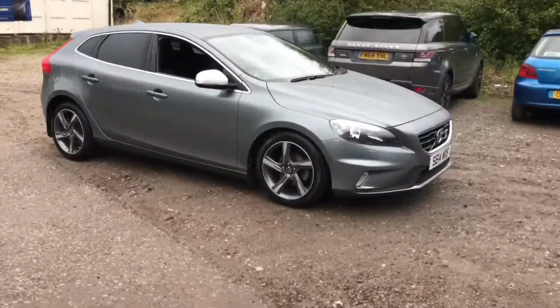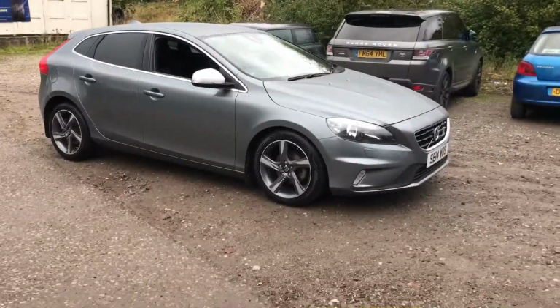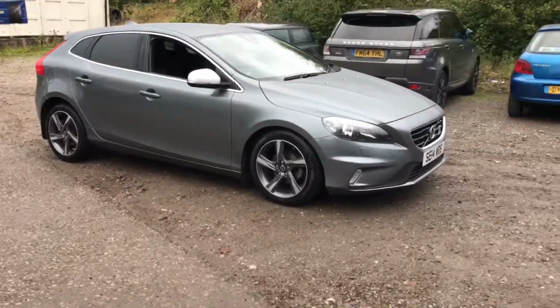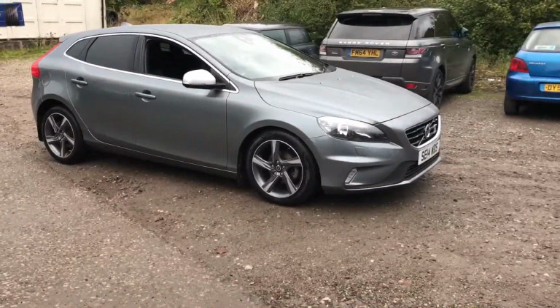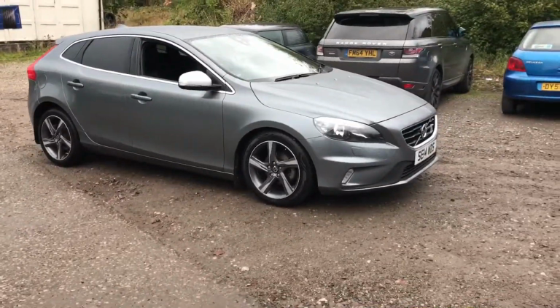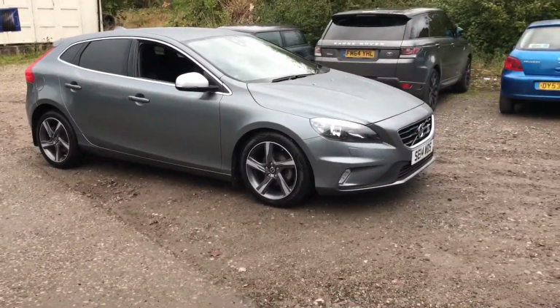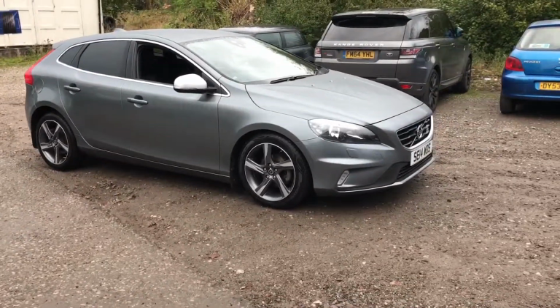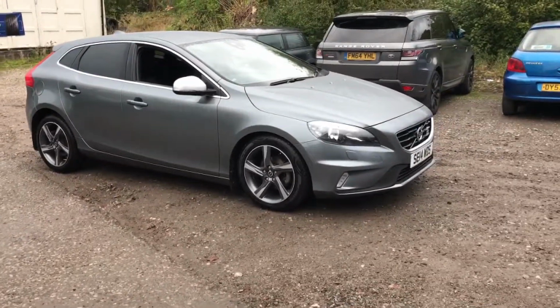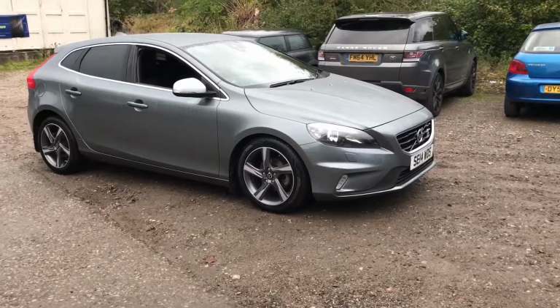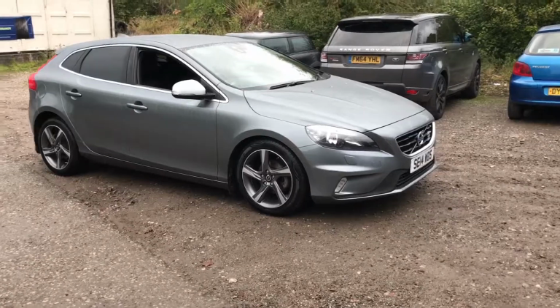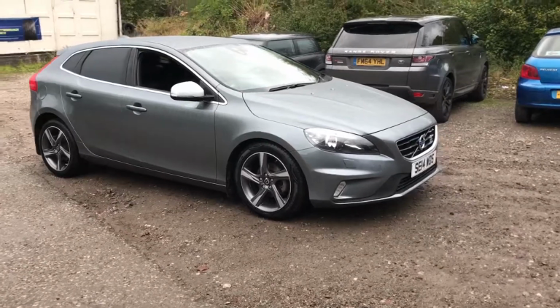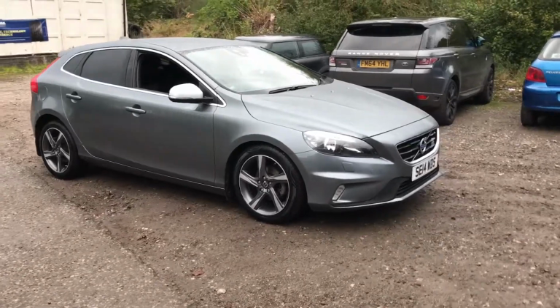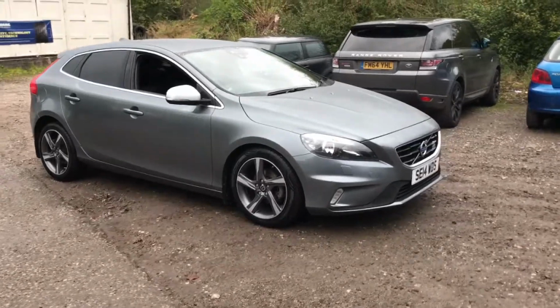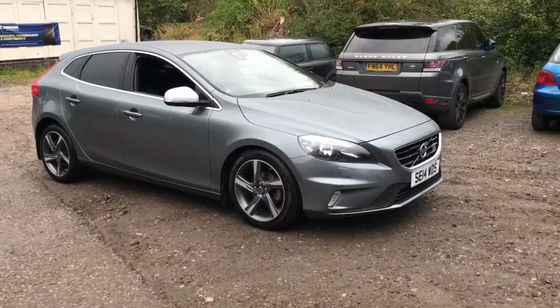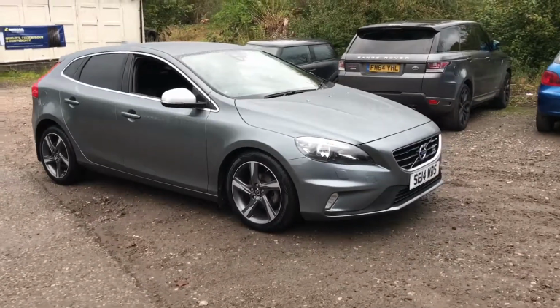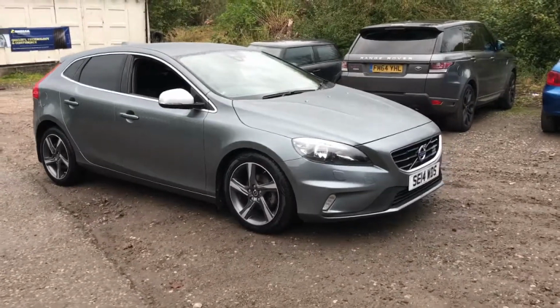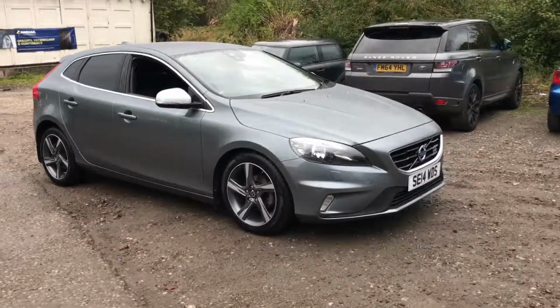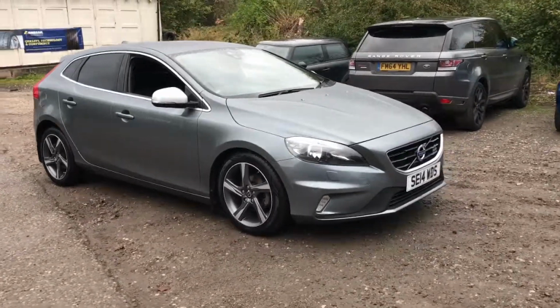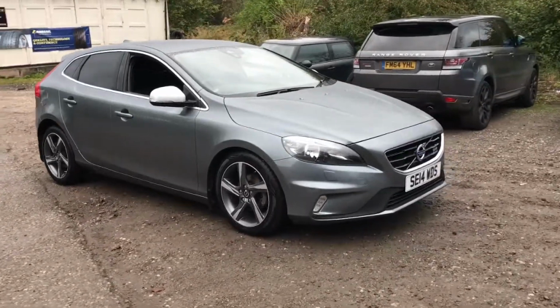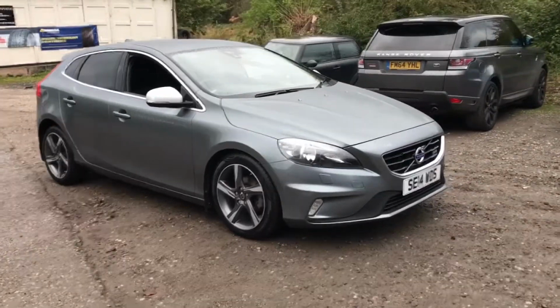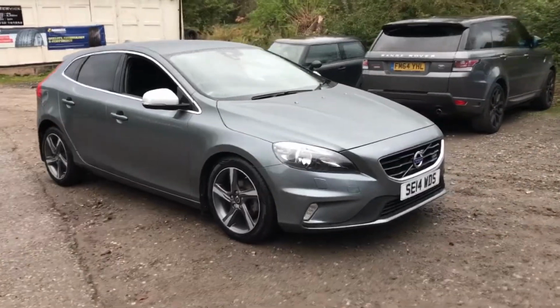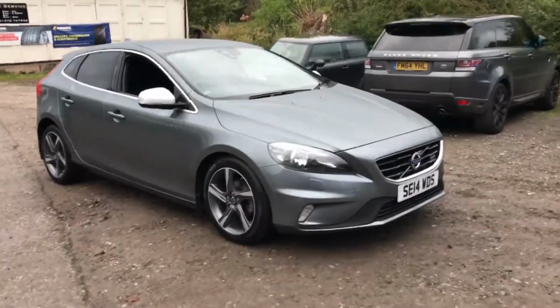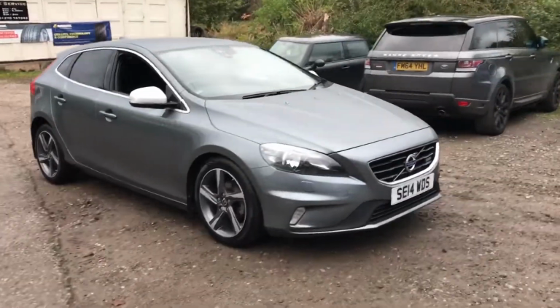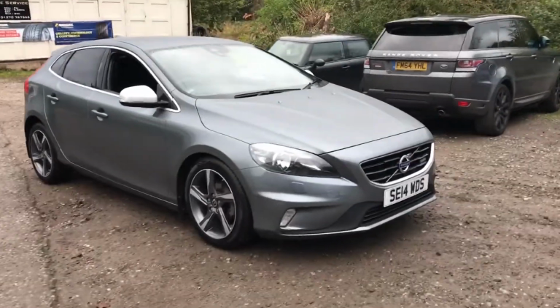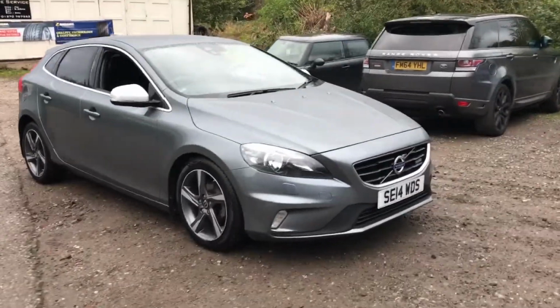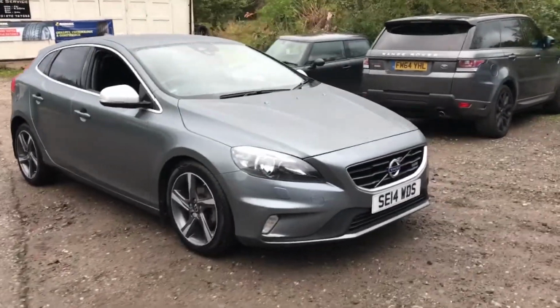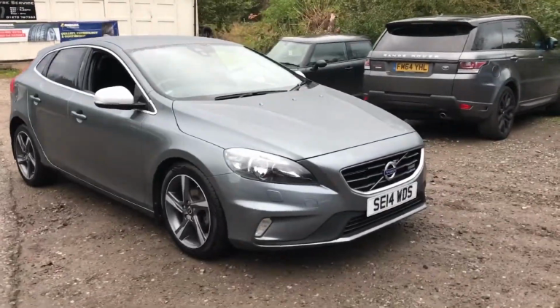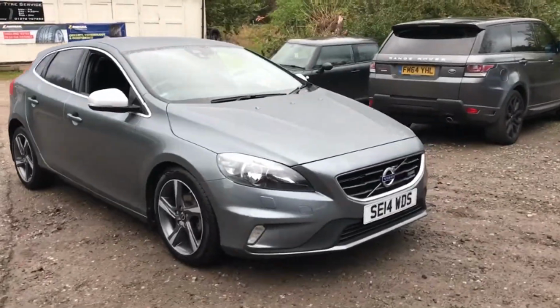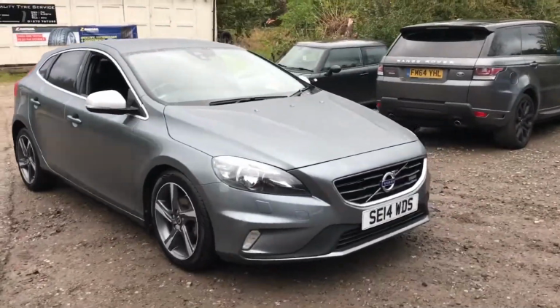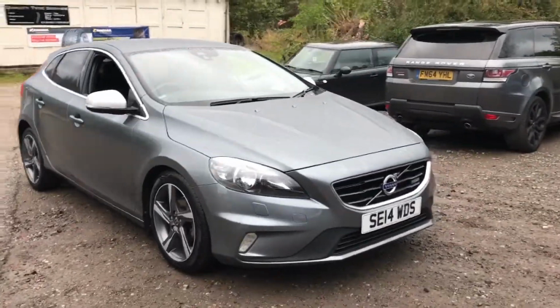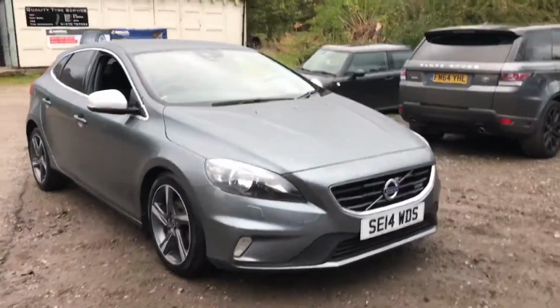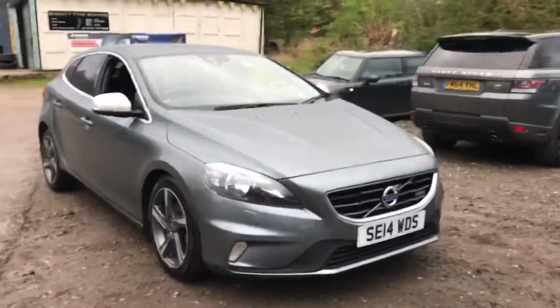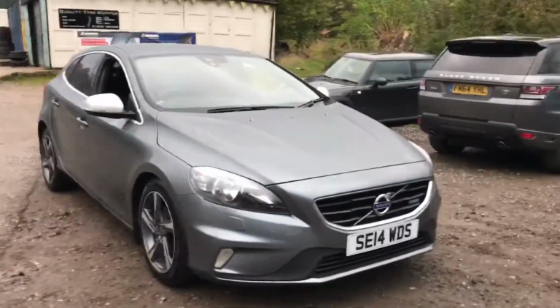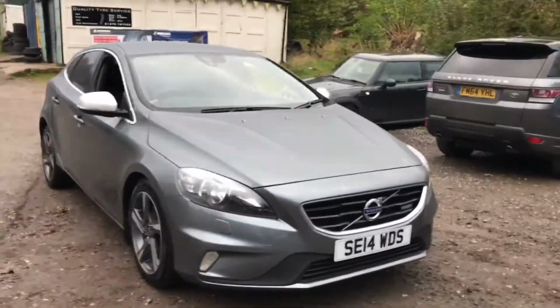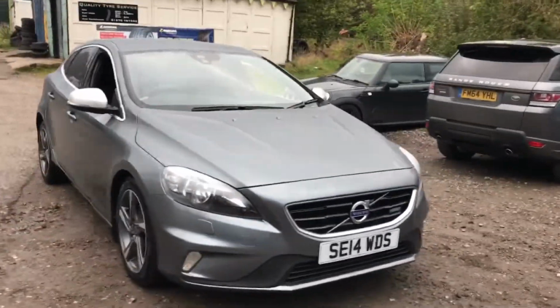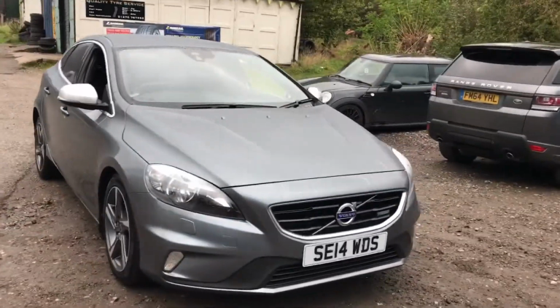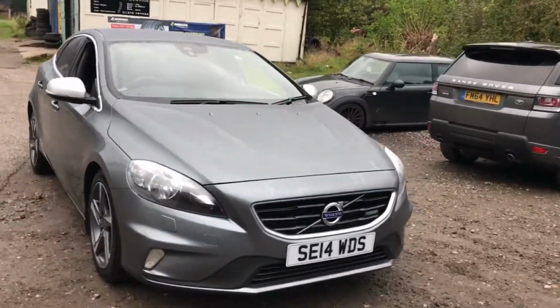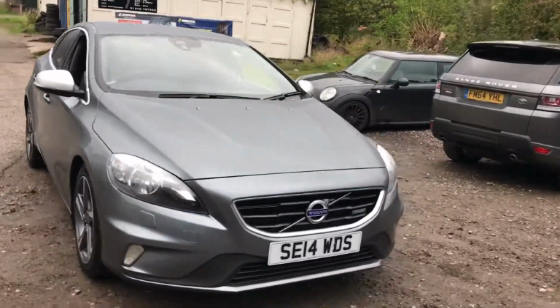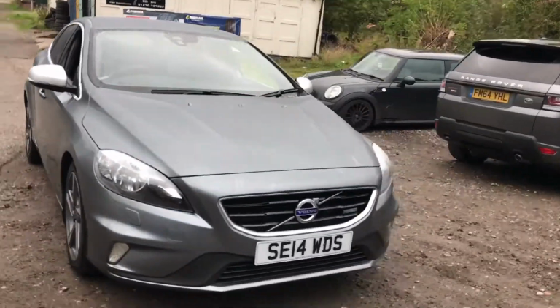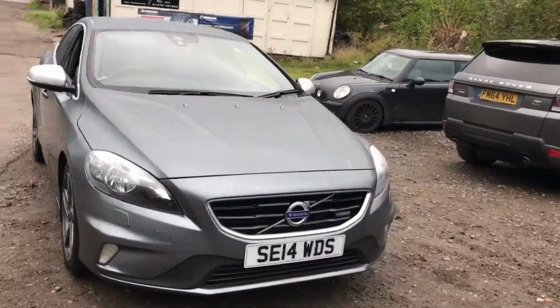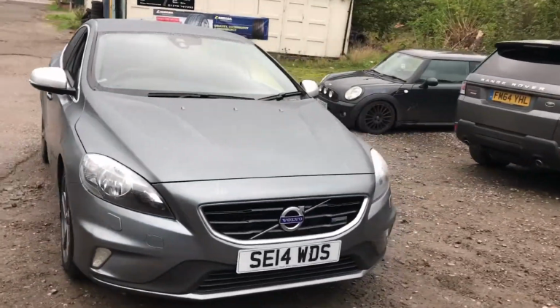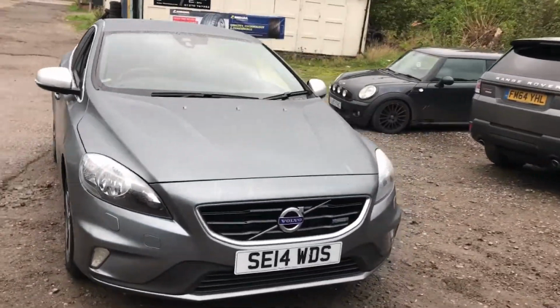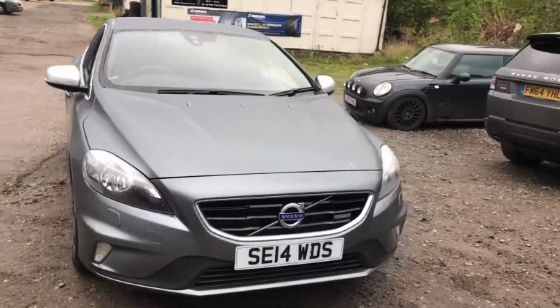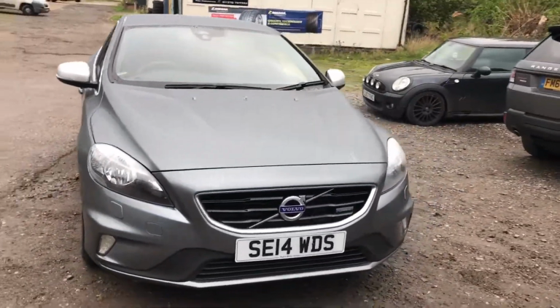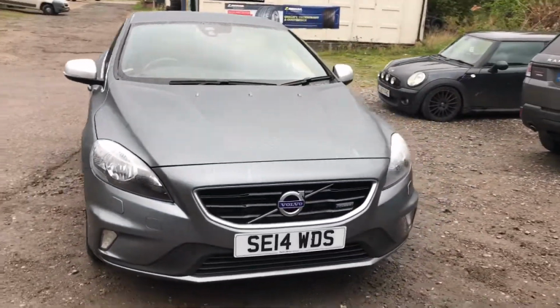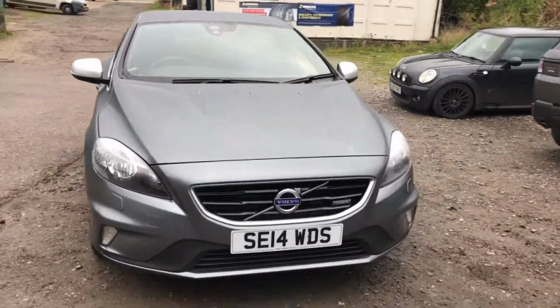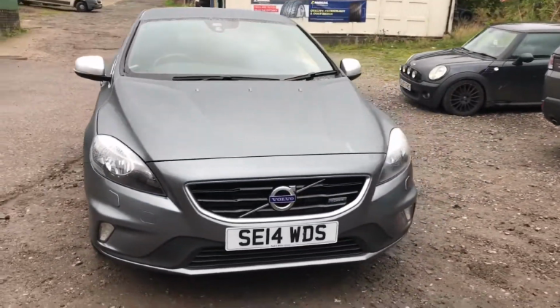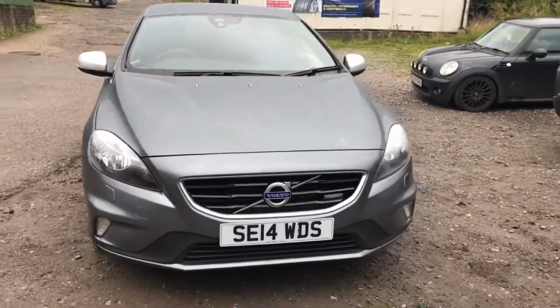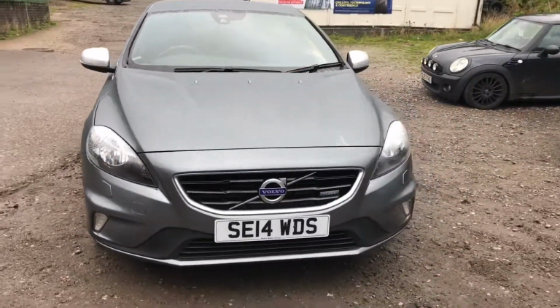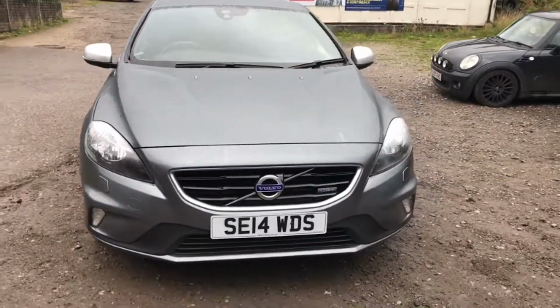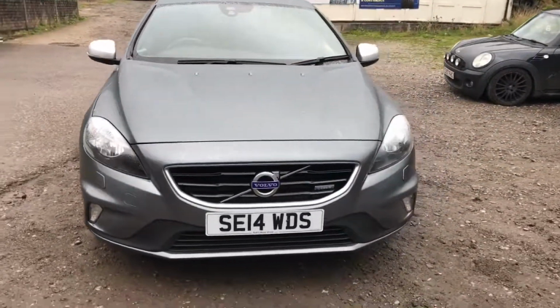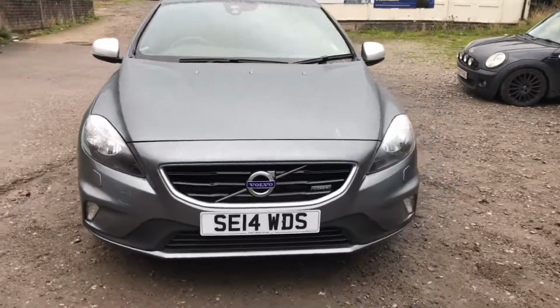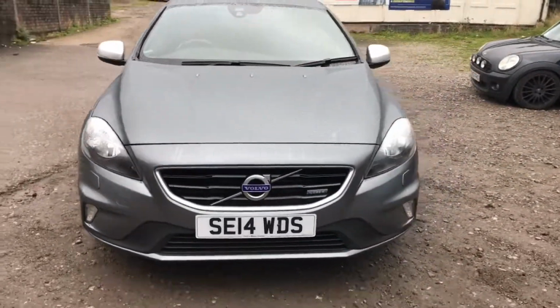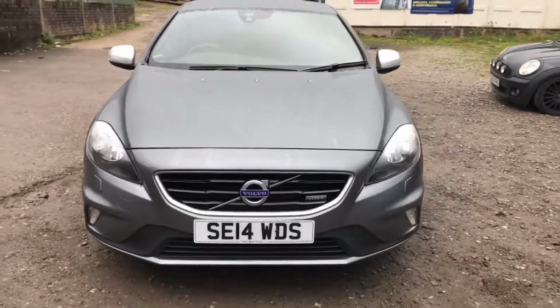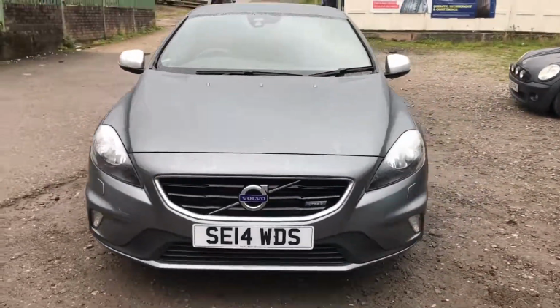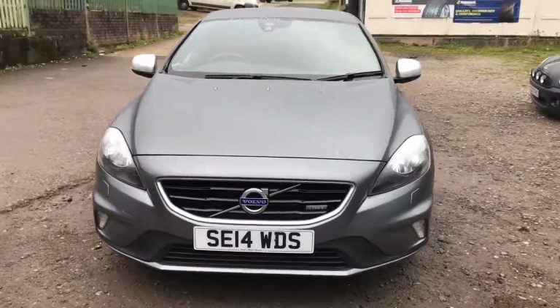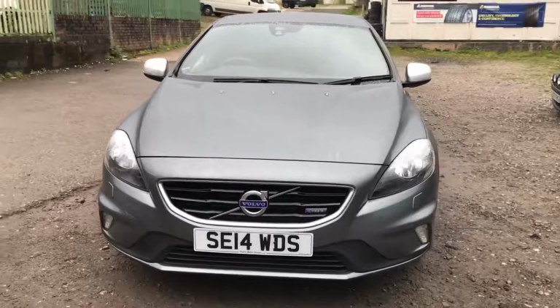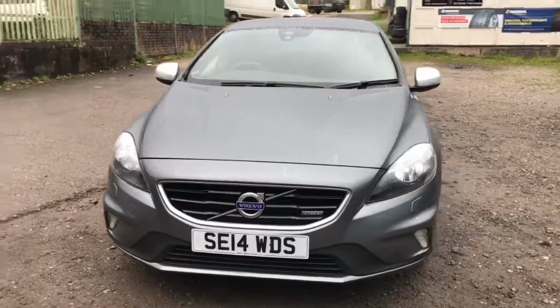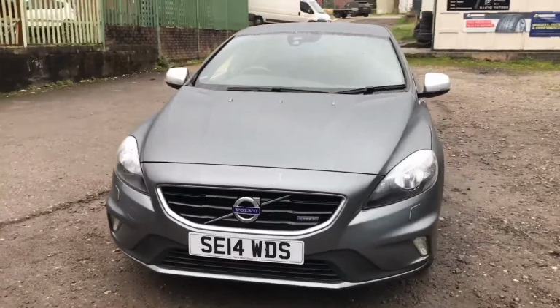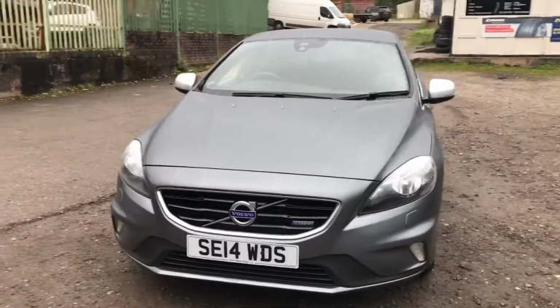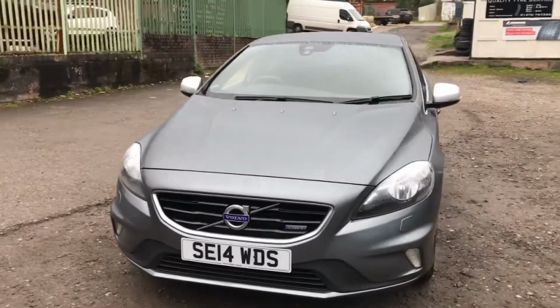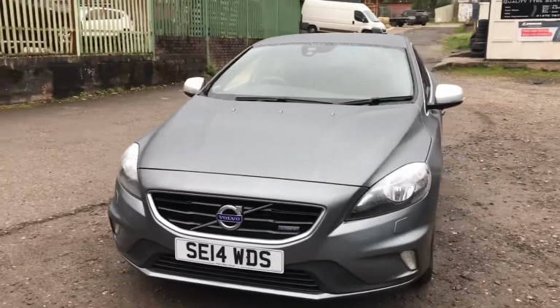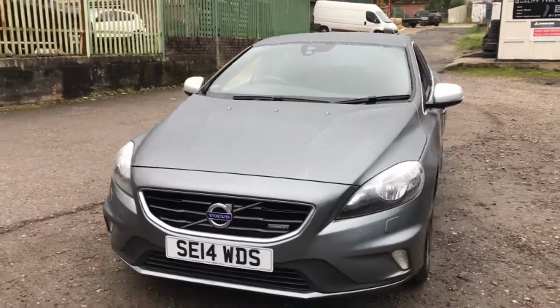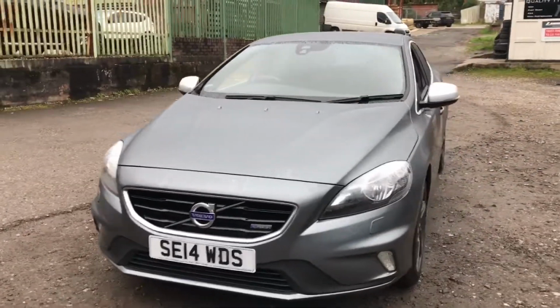Very, very clean car in the grey metallic, excellent condition throughout. There's no major dents, marks, or scratches at all on the vehicle.